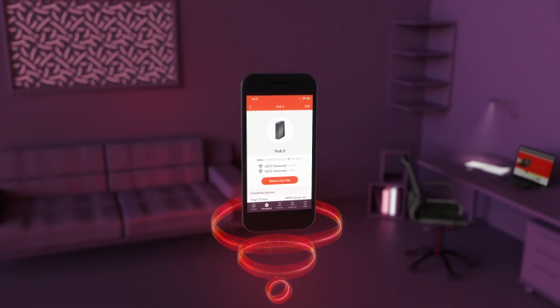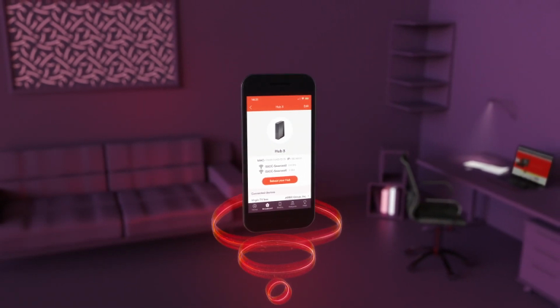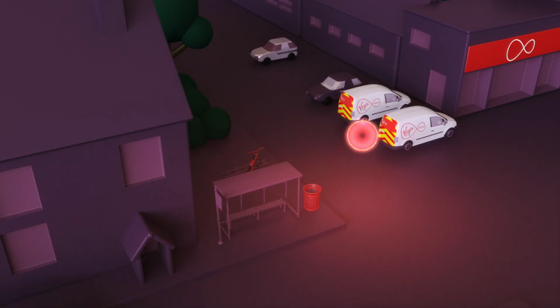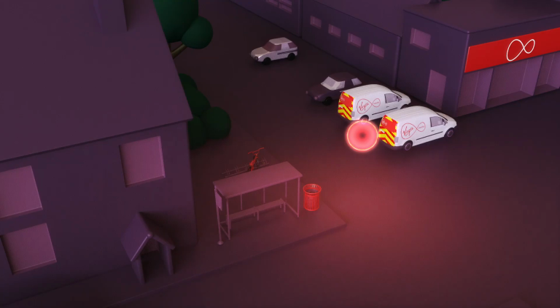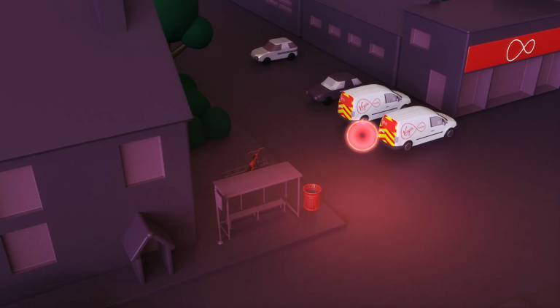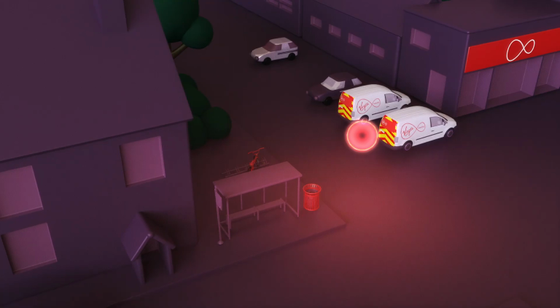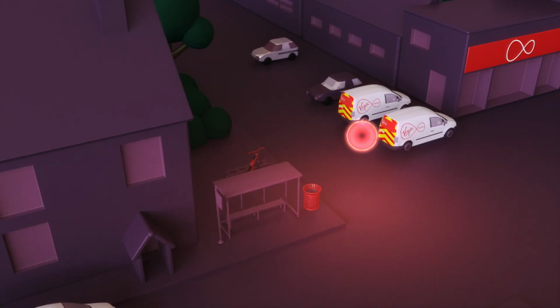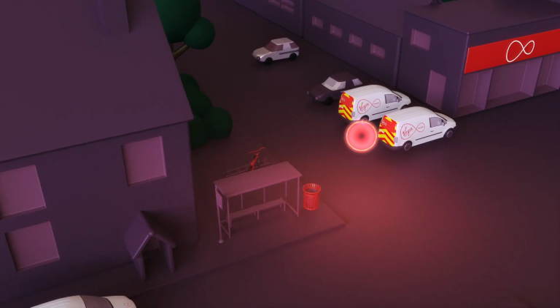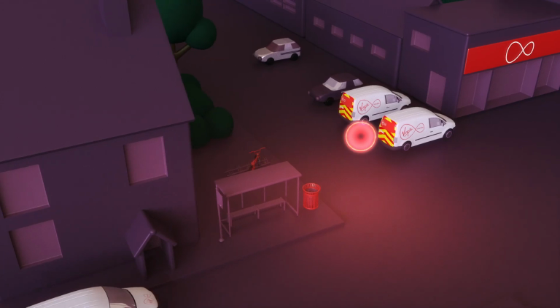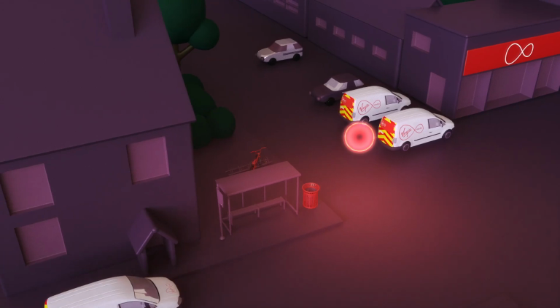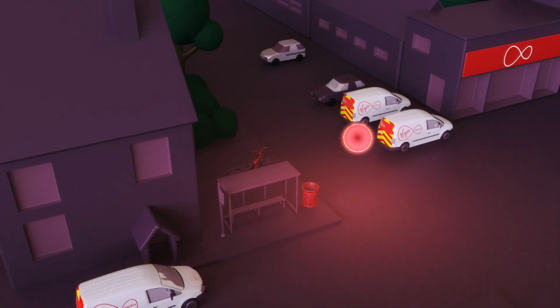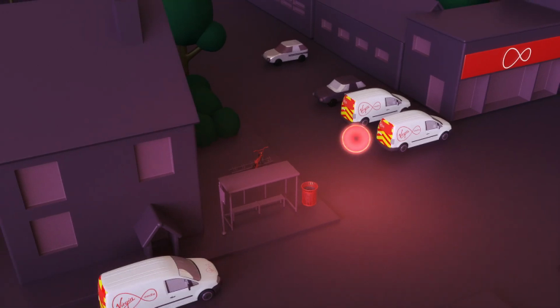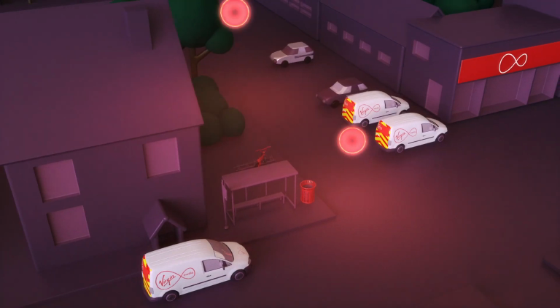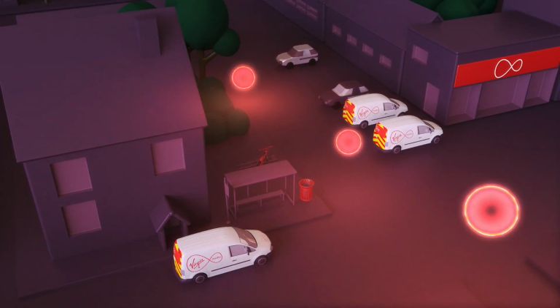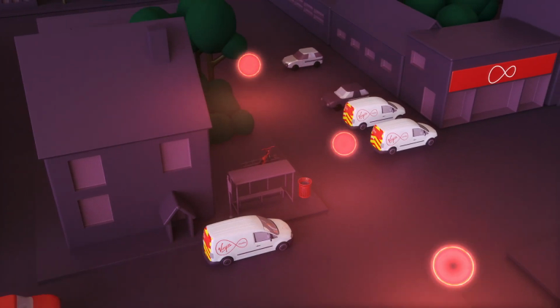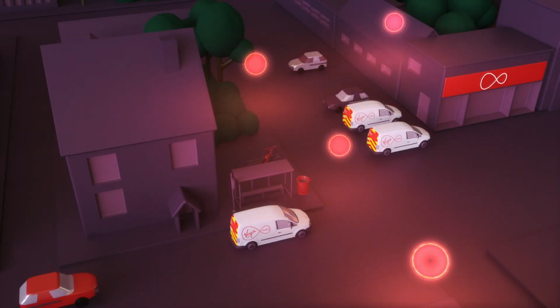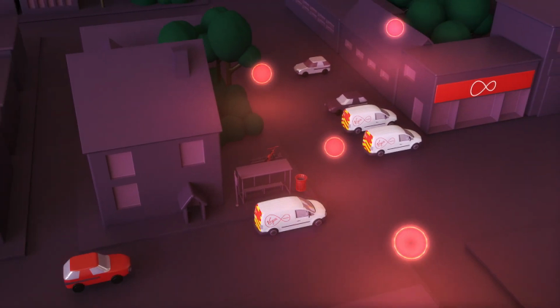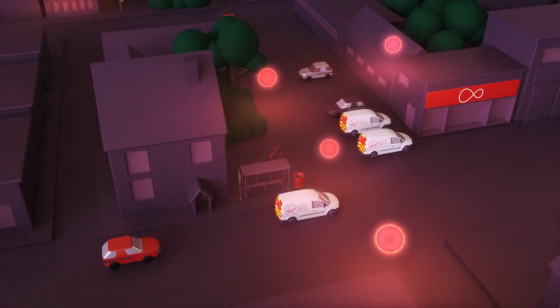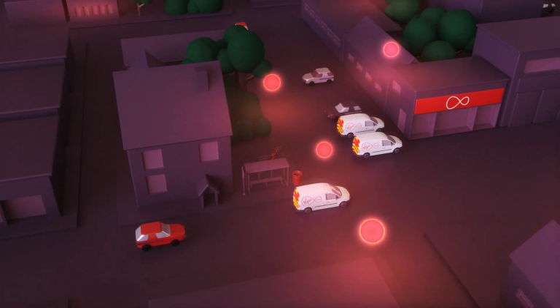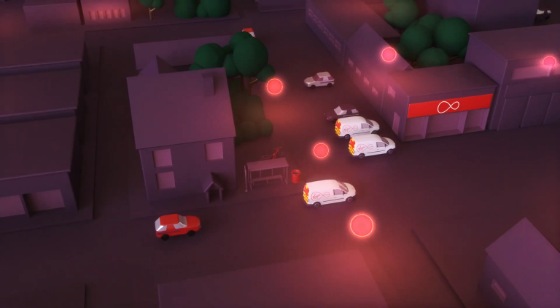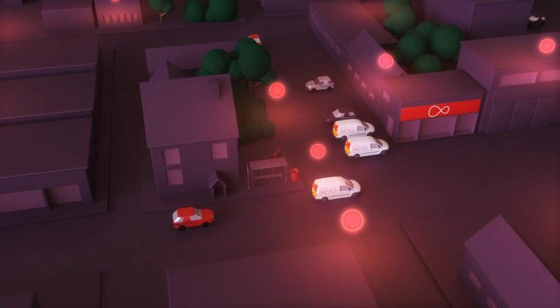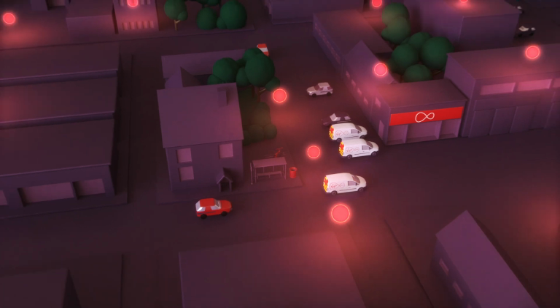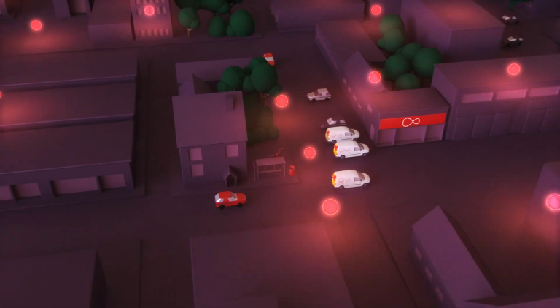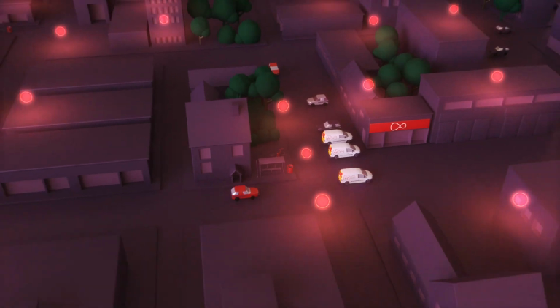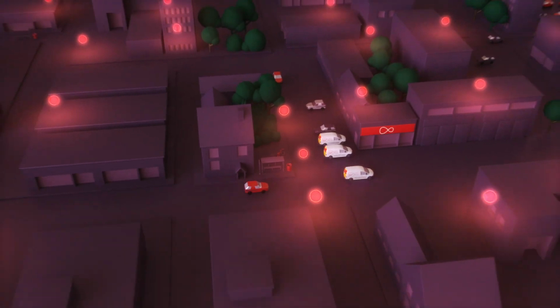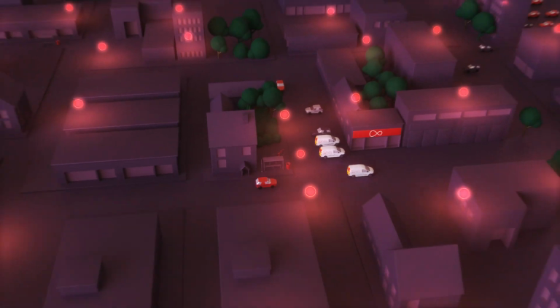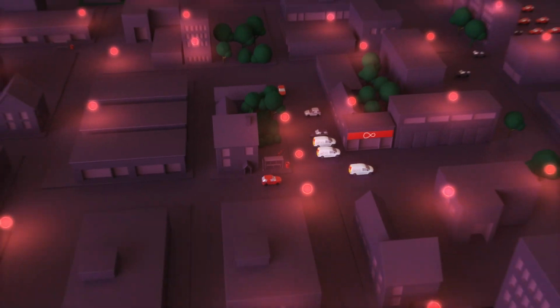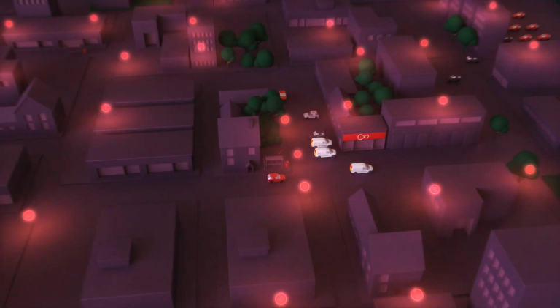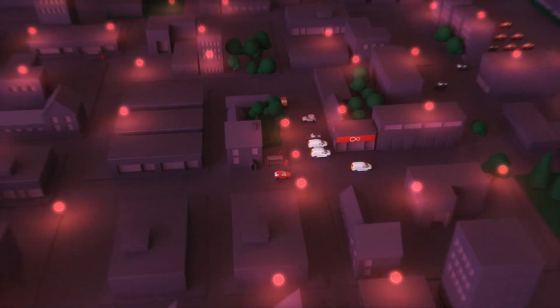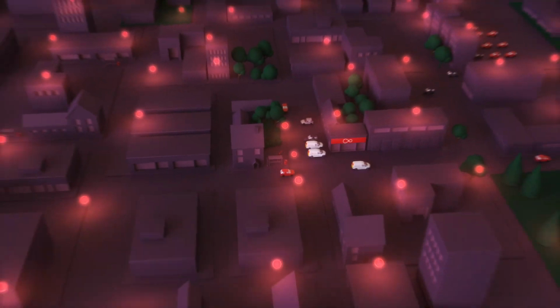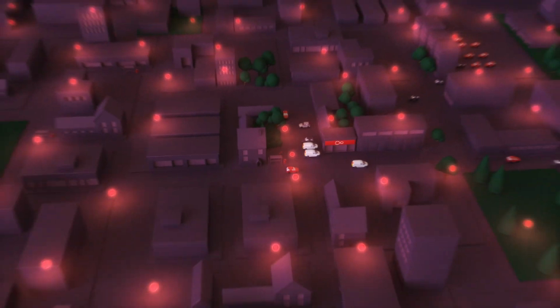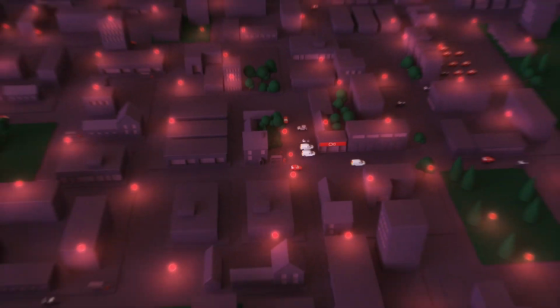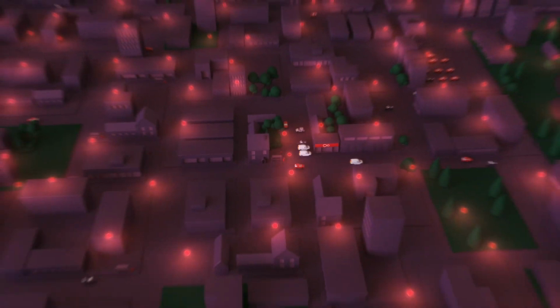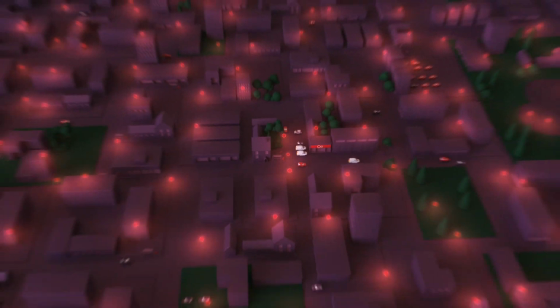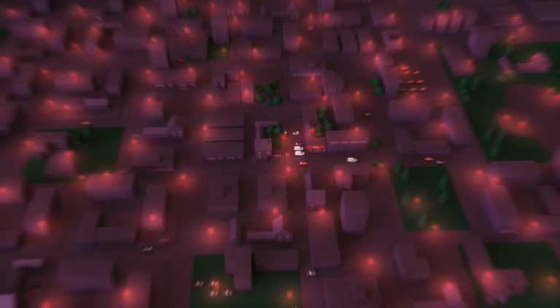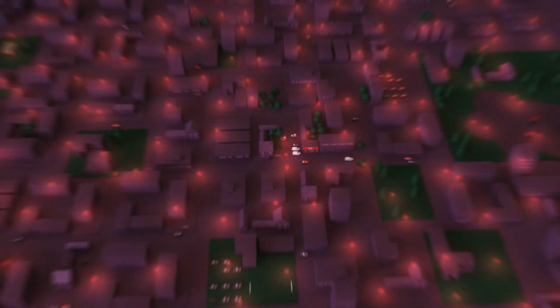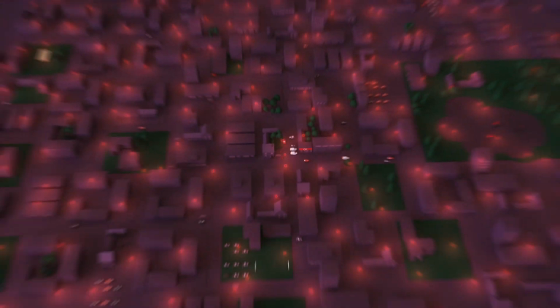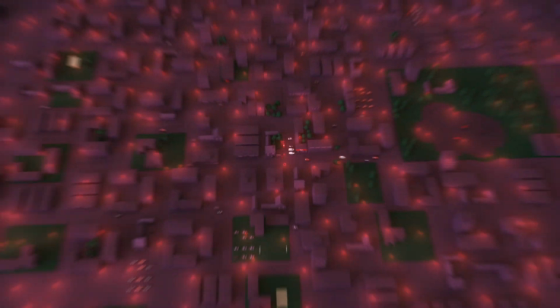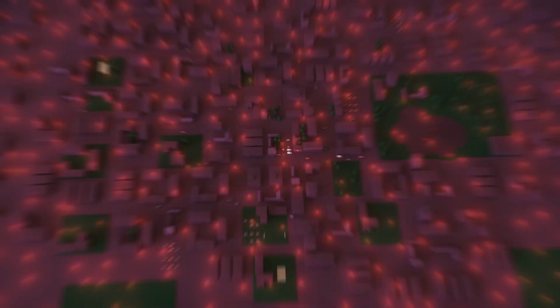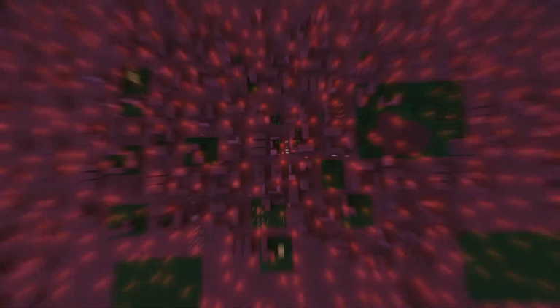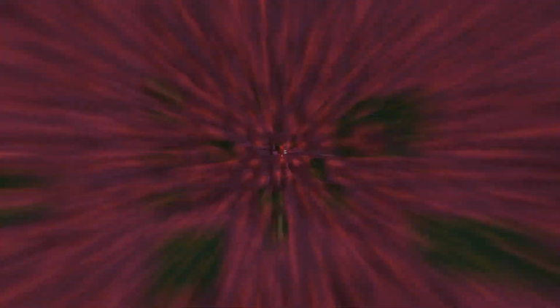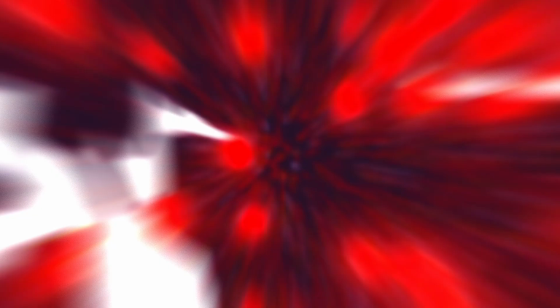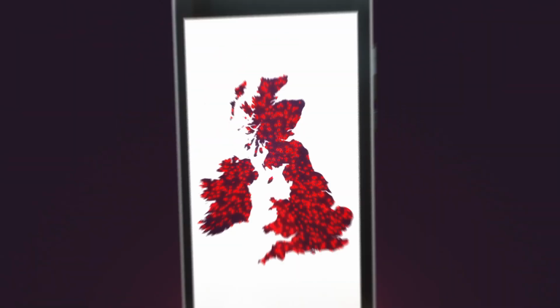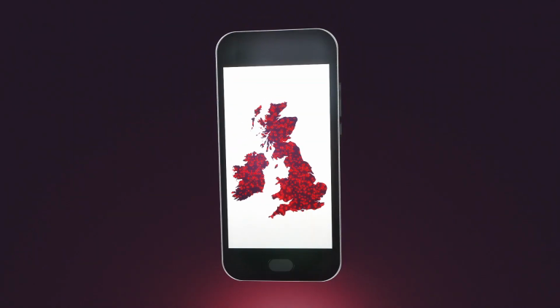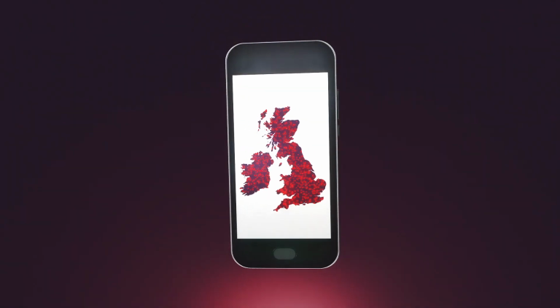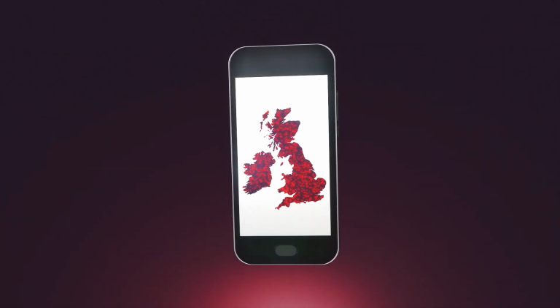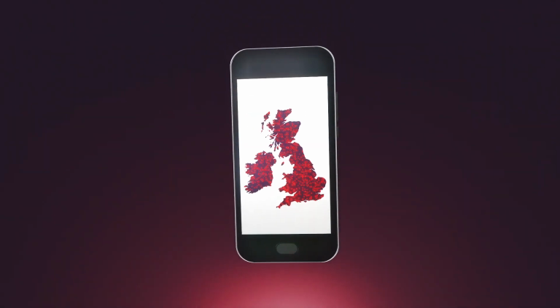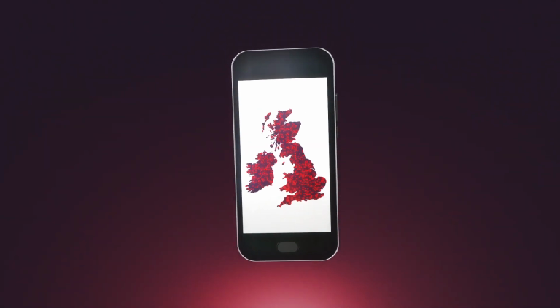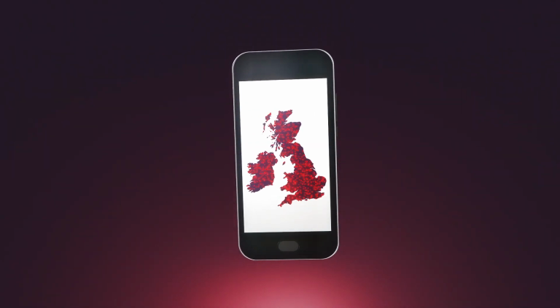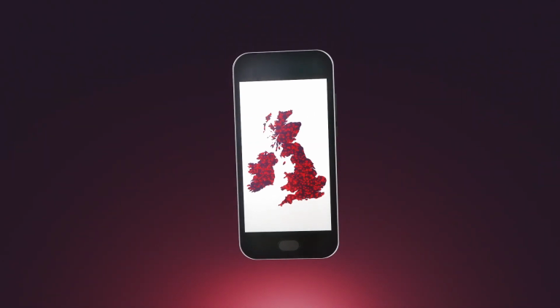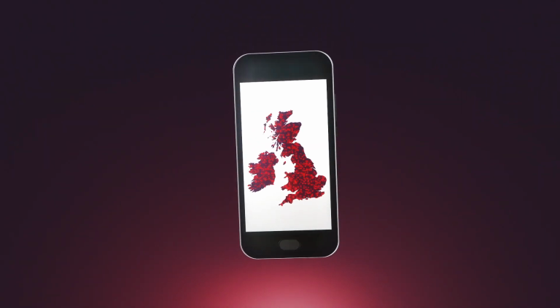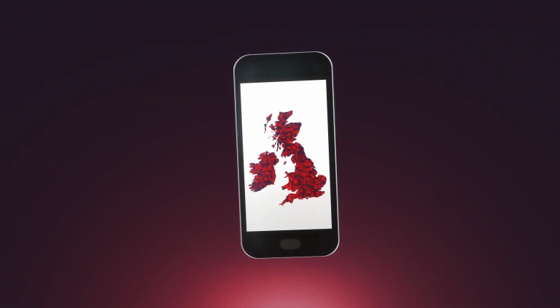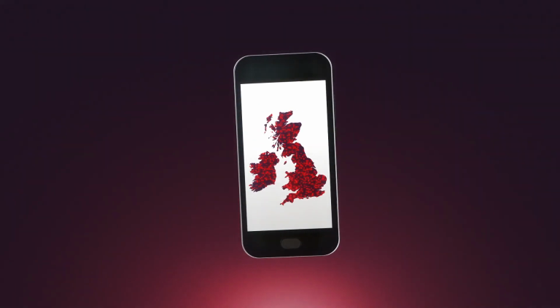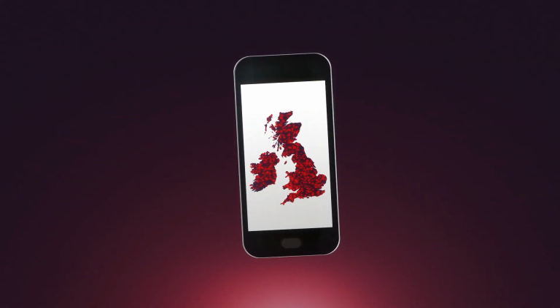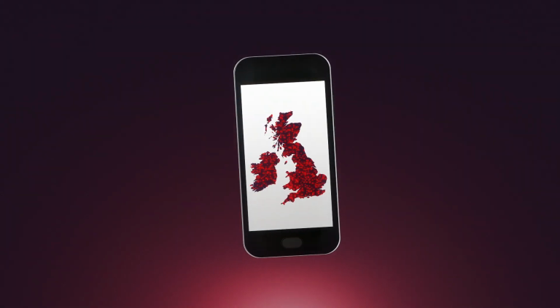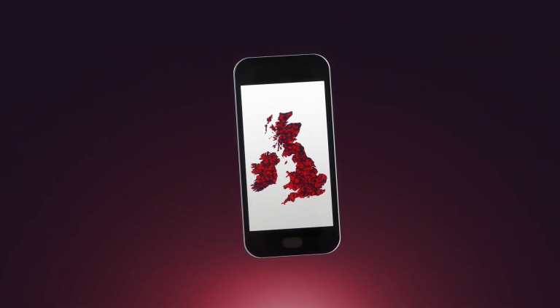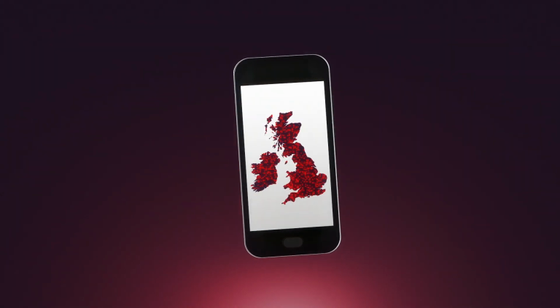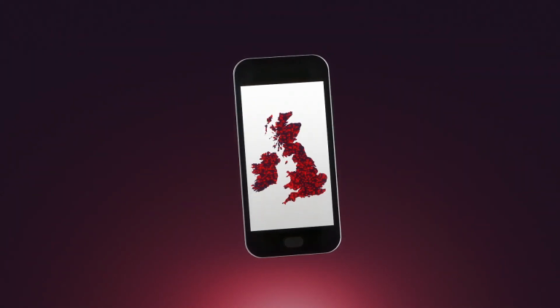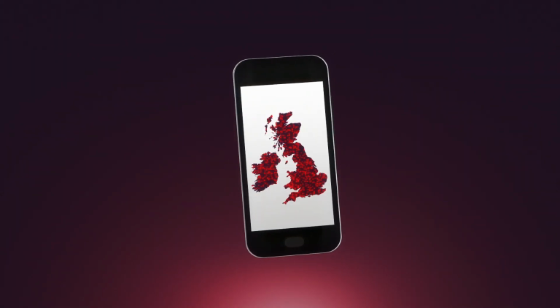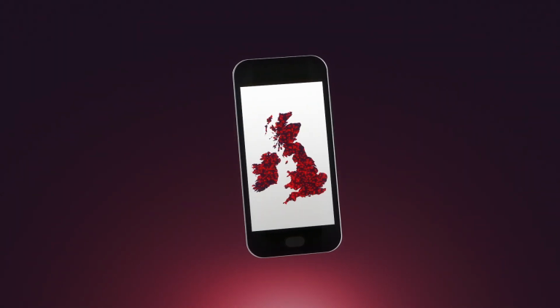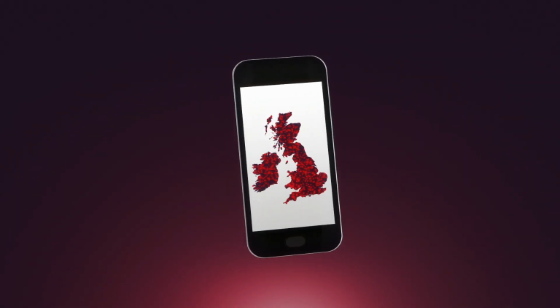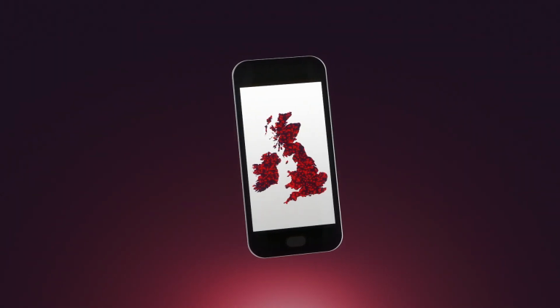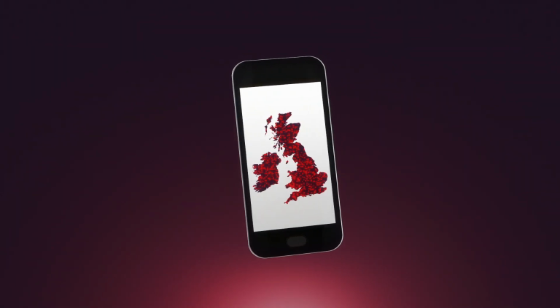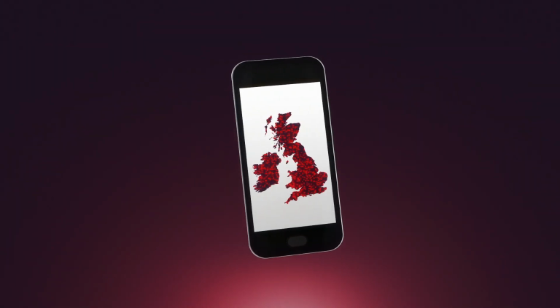On top of this, you can use it to connect to millions of public Wi-Fi hotspots in the UK with Virgin Media Wi-Fi.